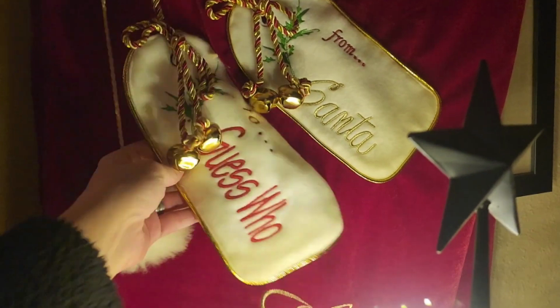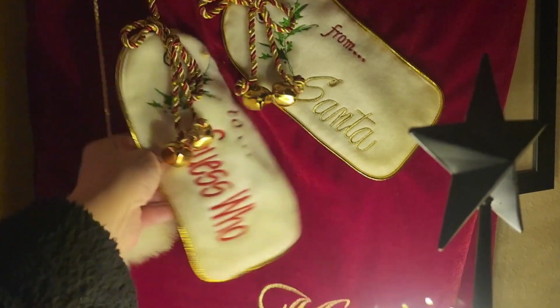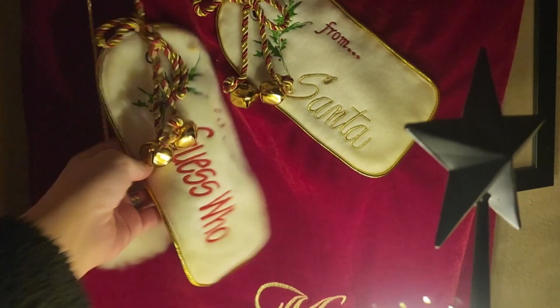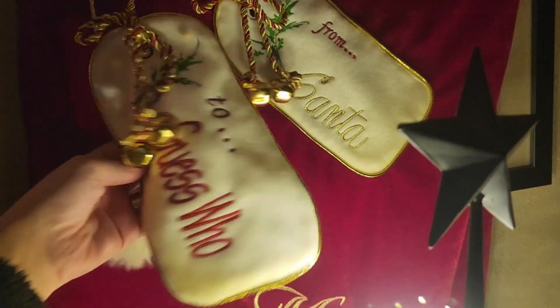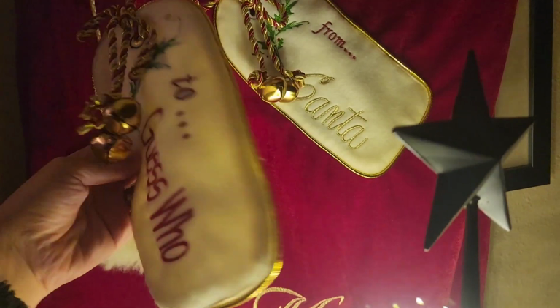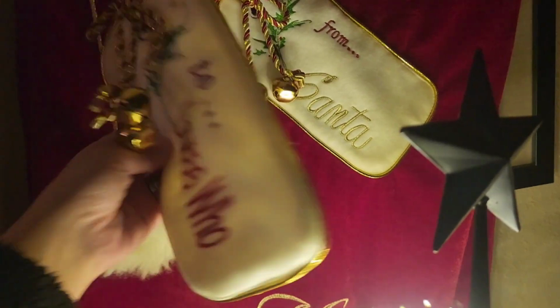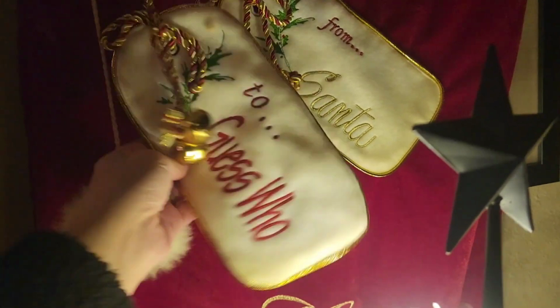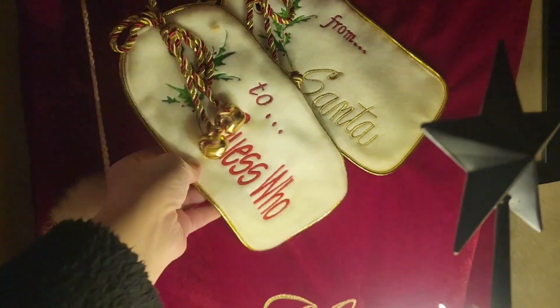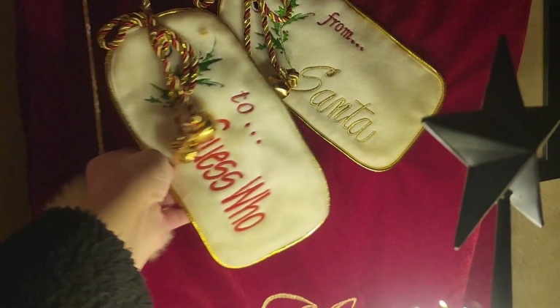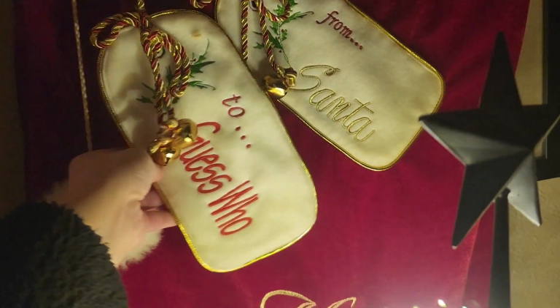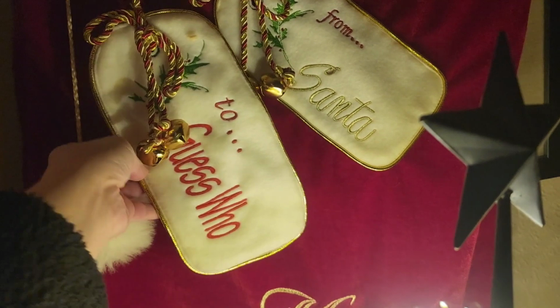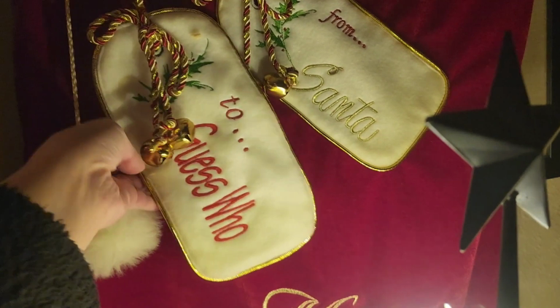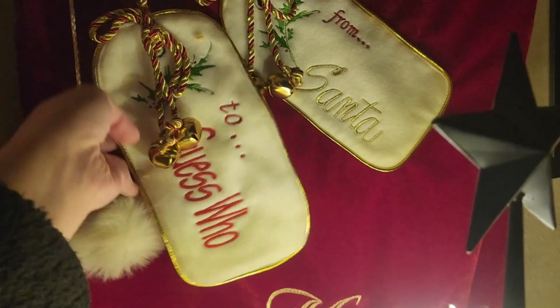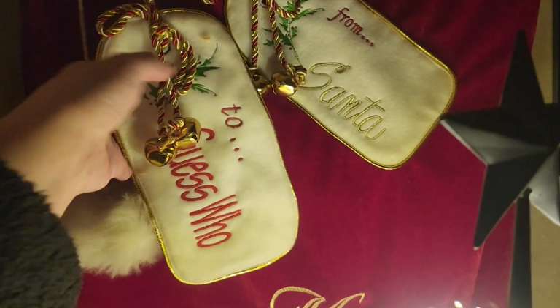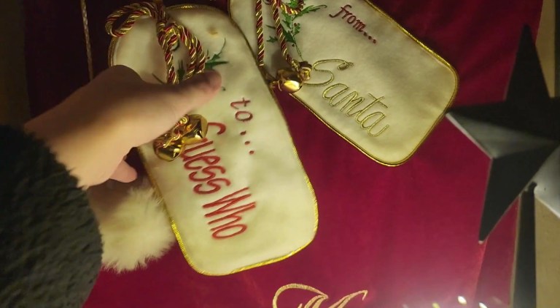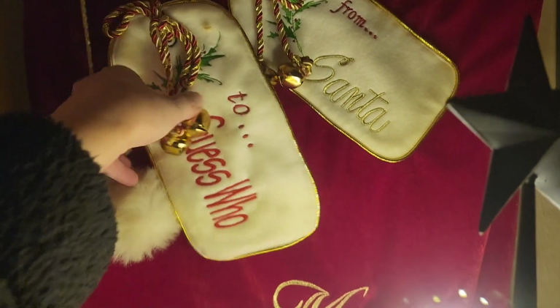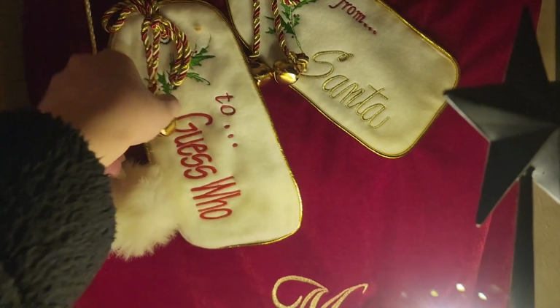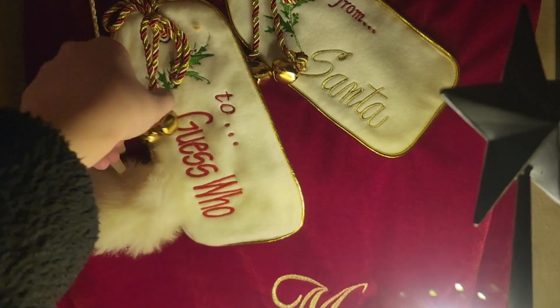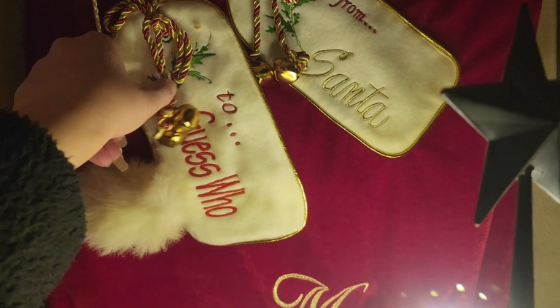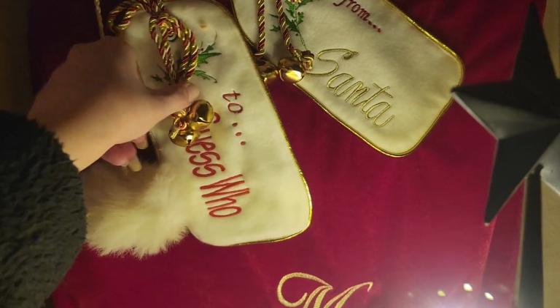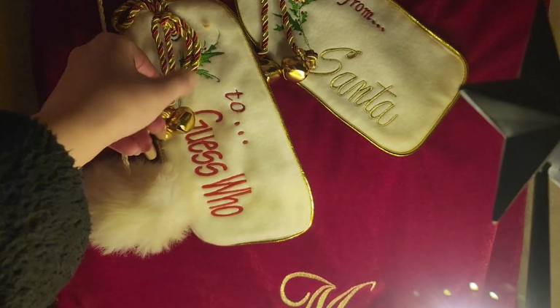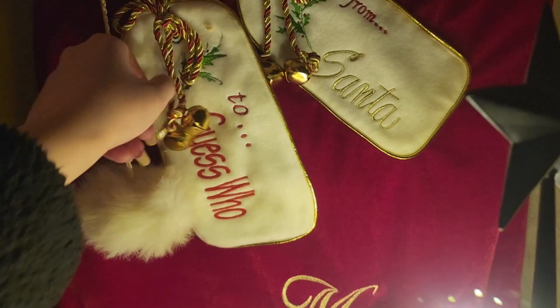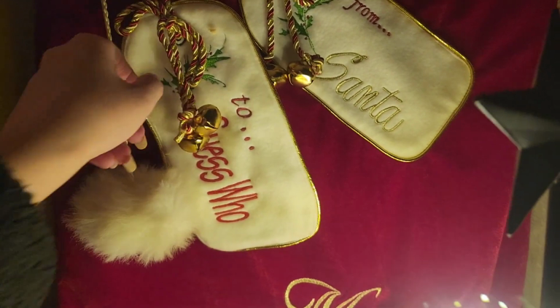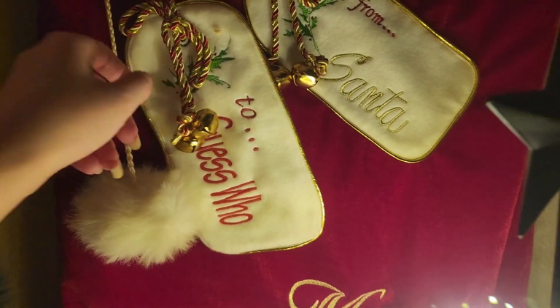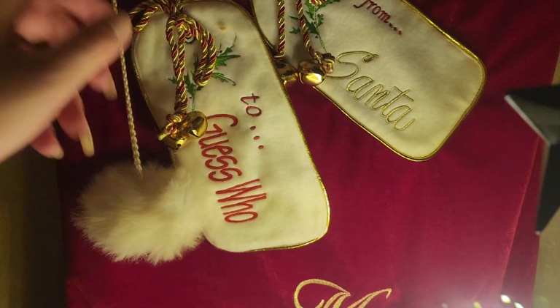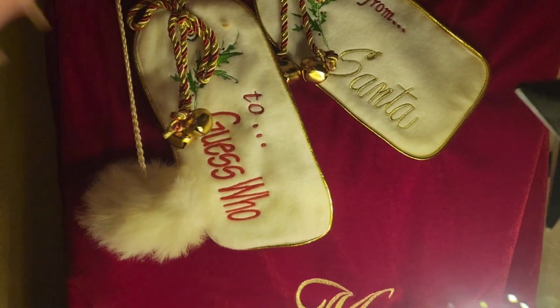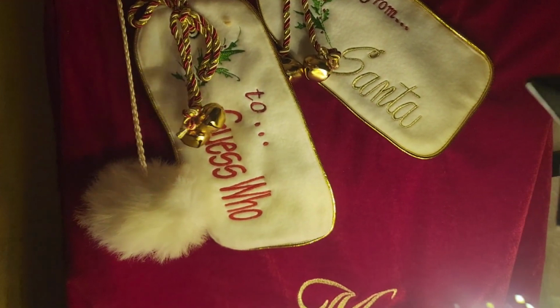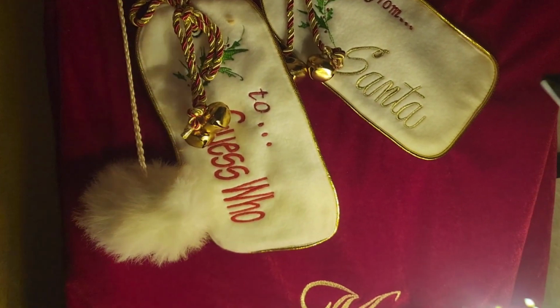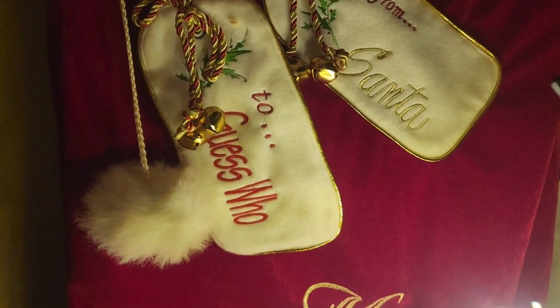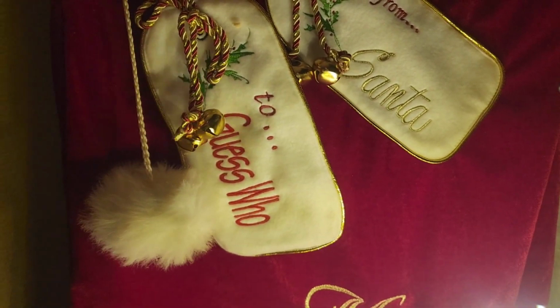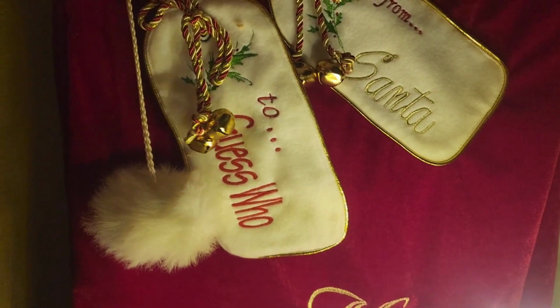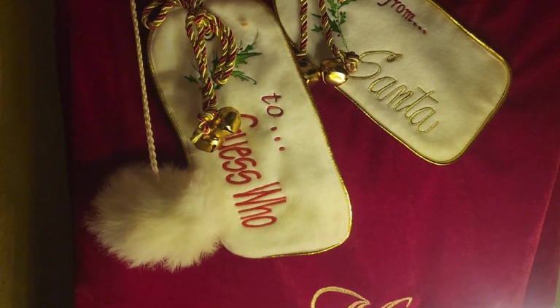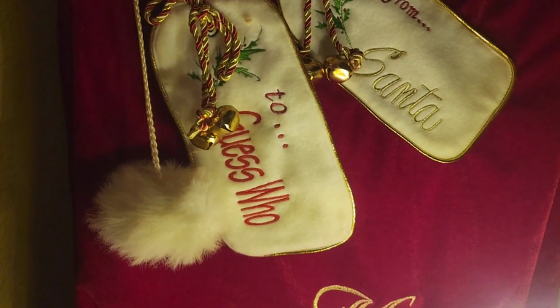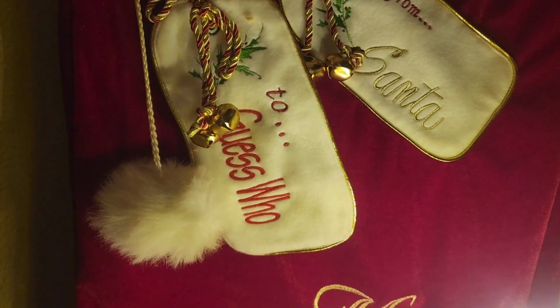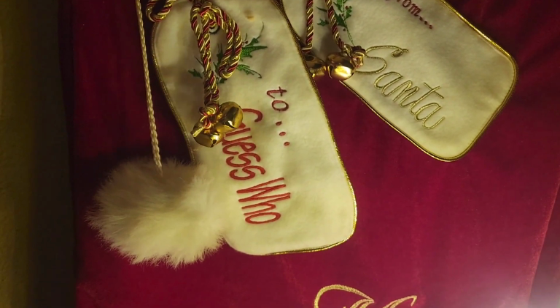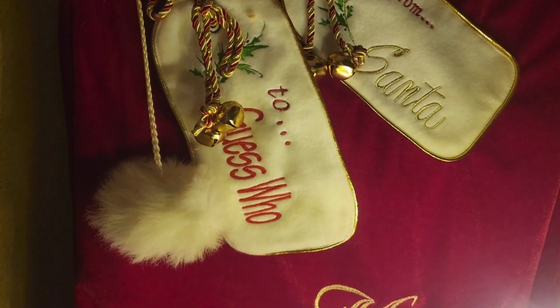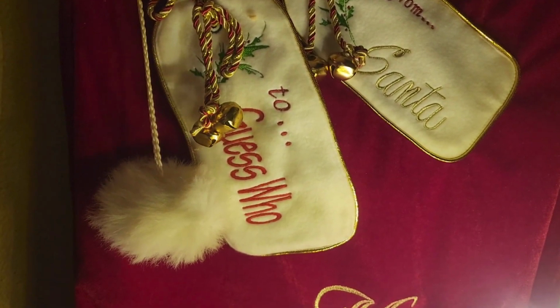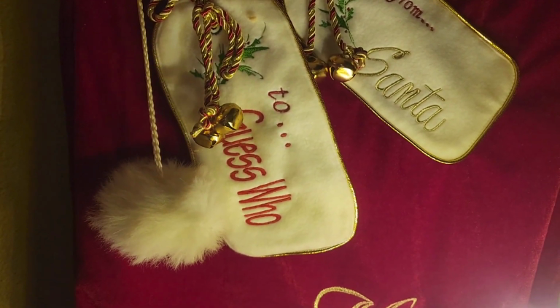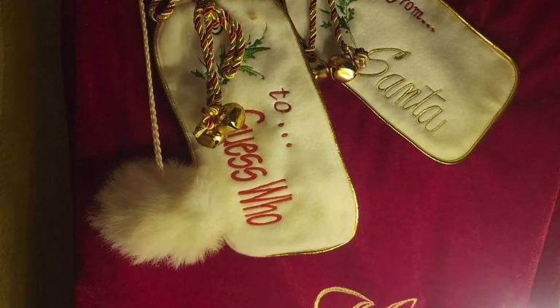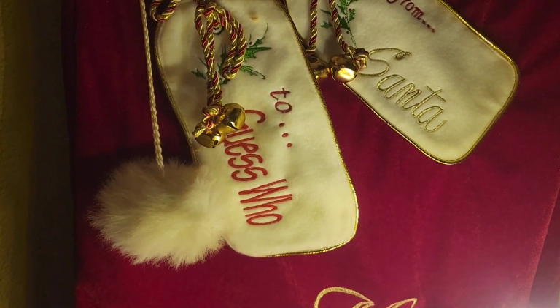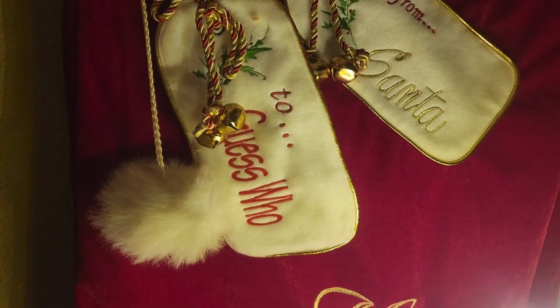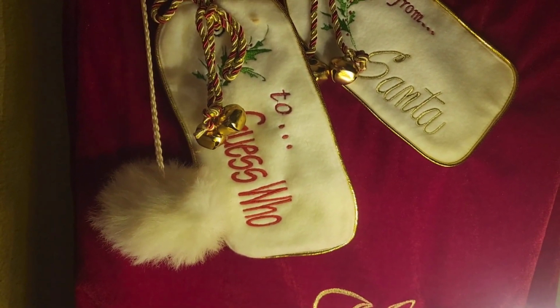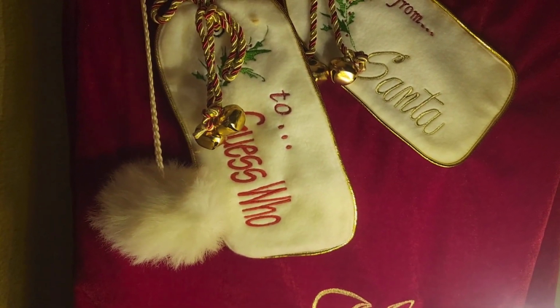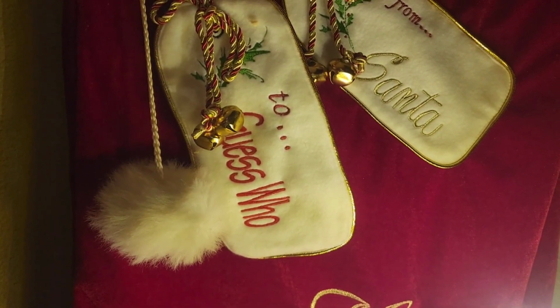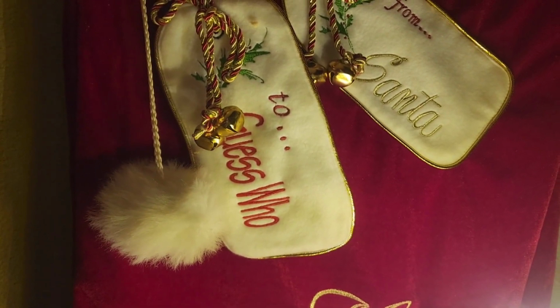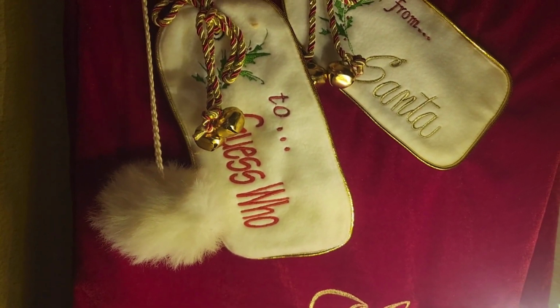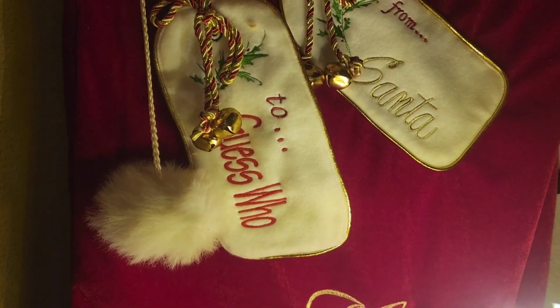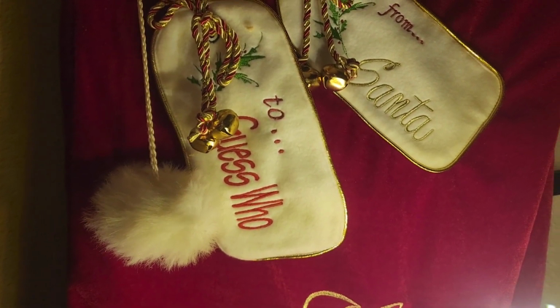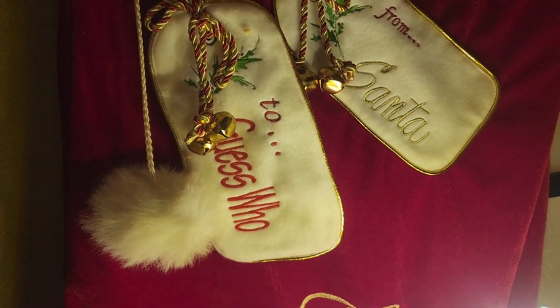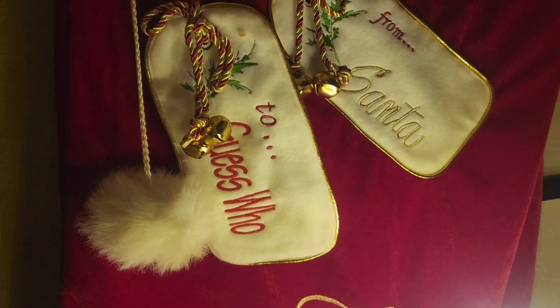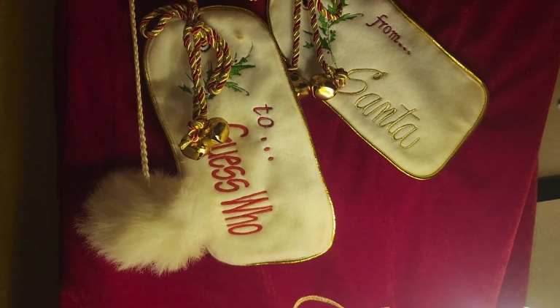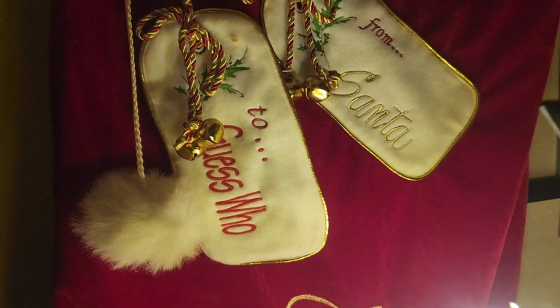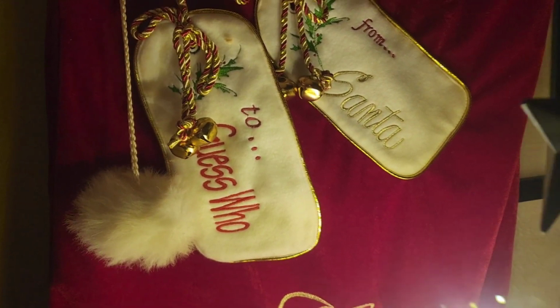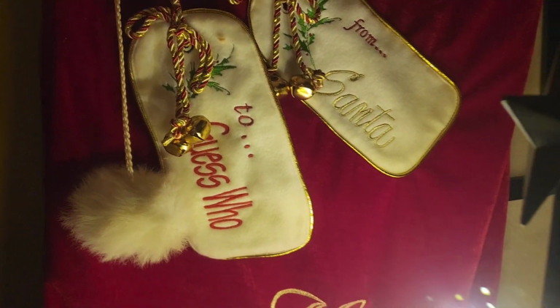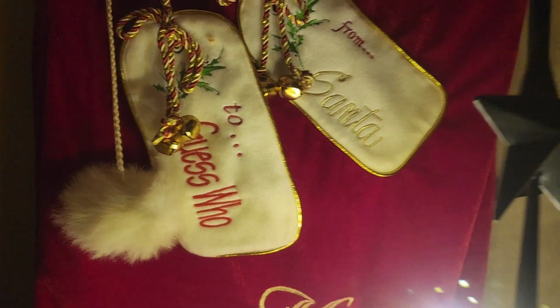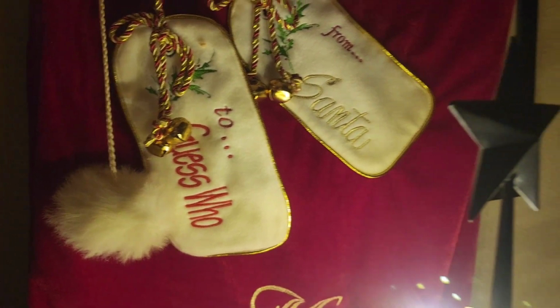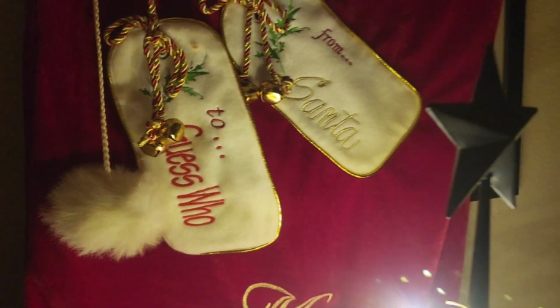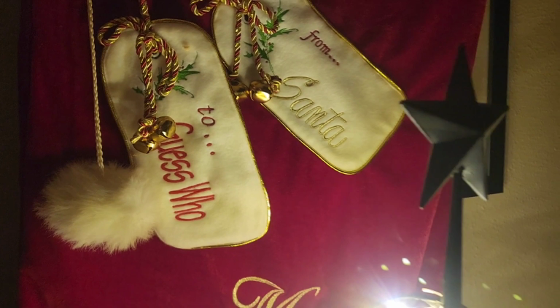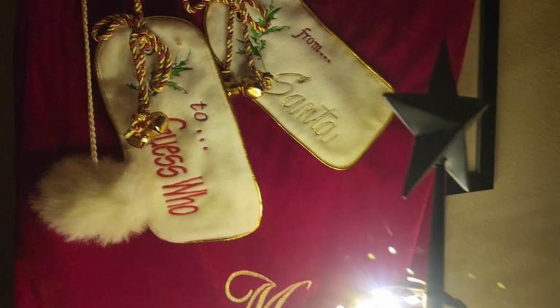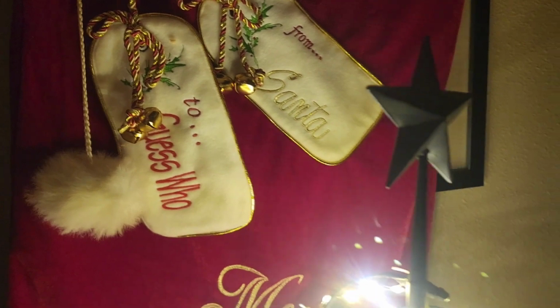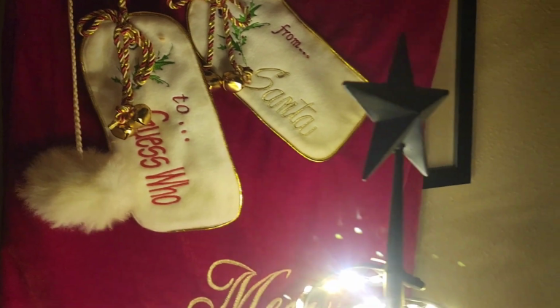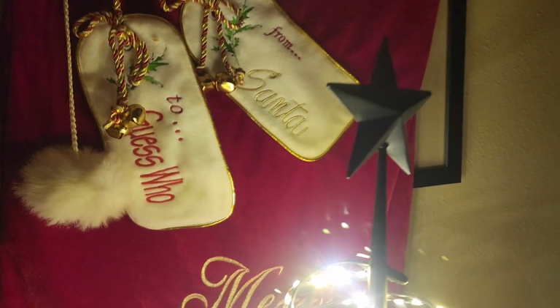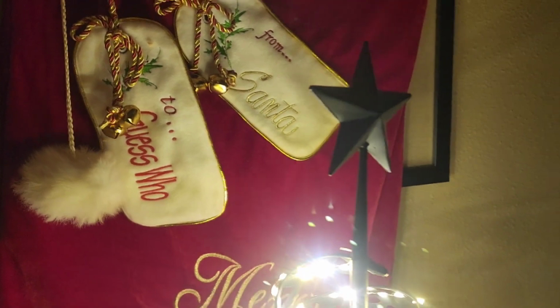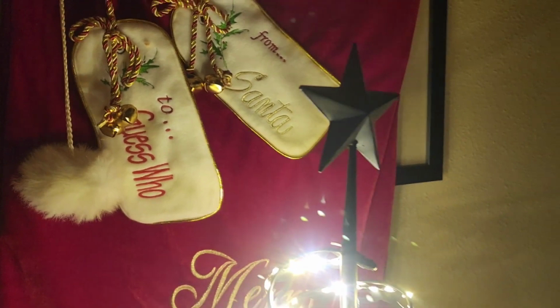It says from Santa and to guess who. And yes, one year we did actually fill it full of presents.